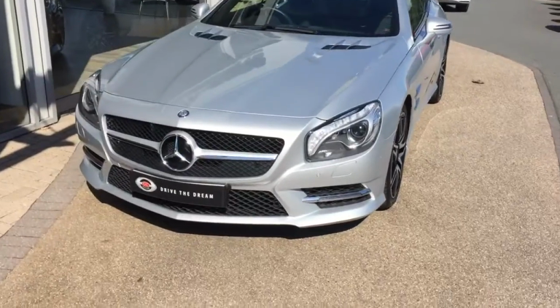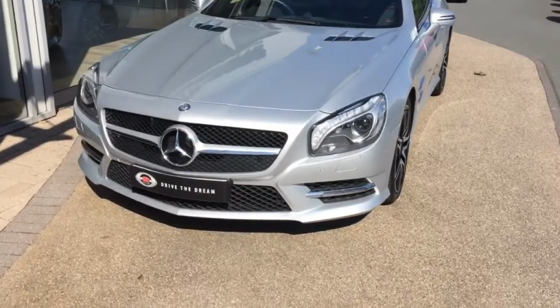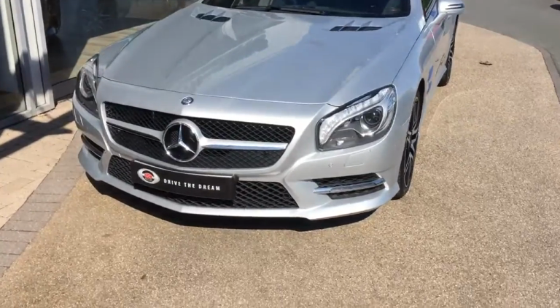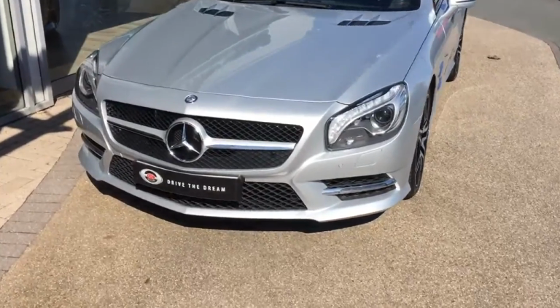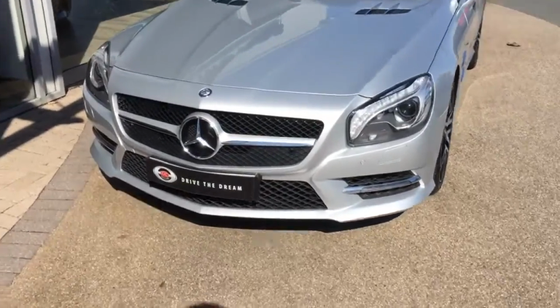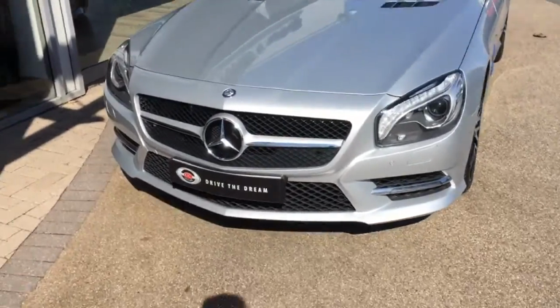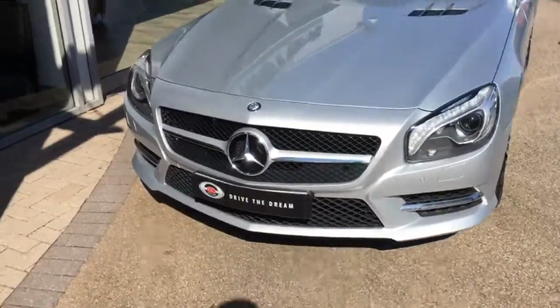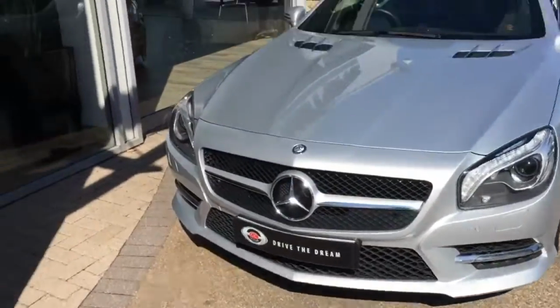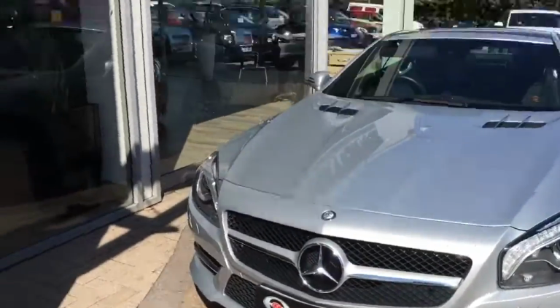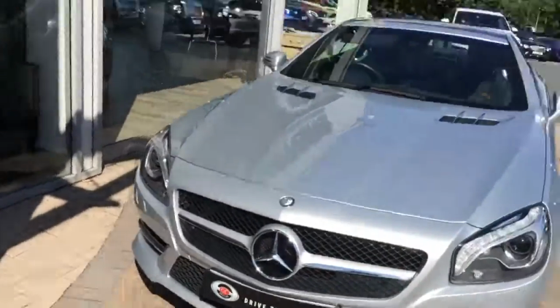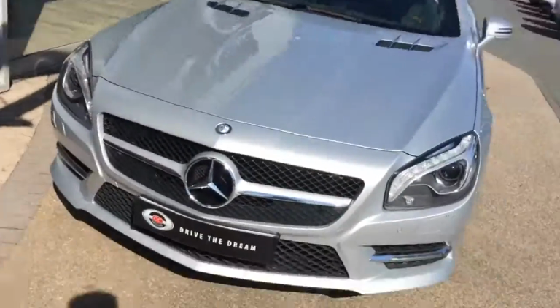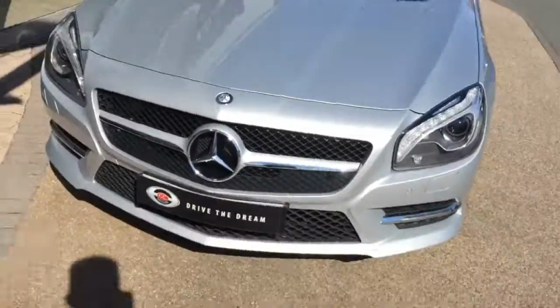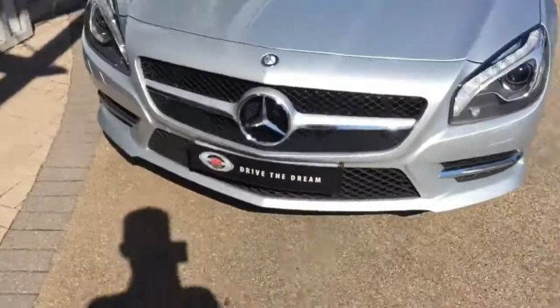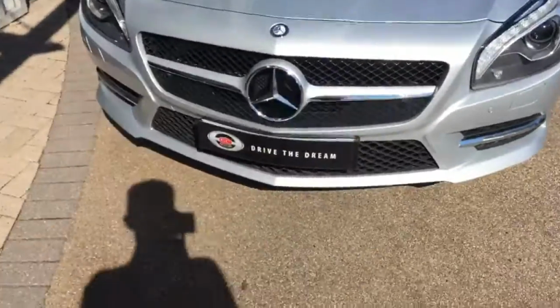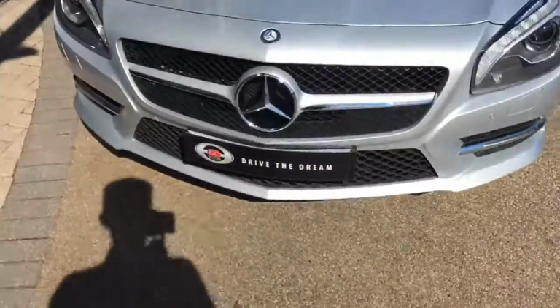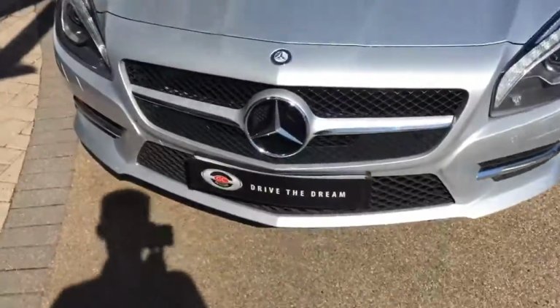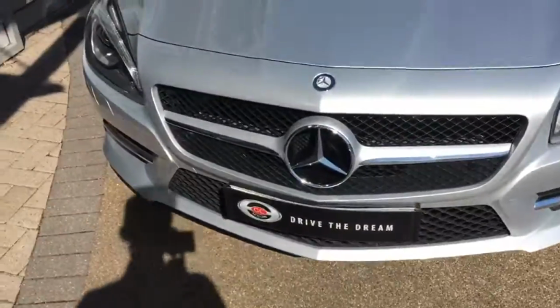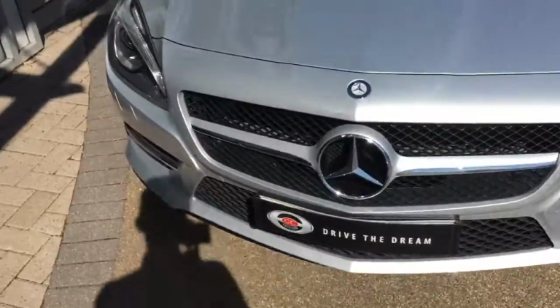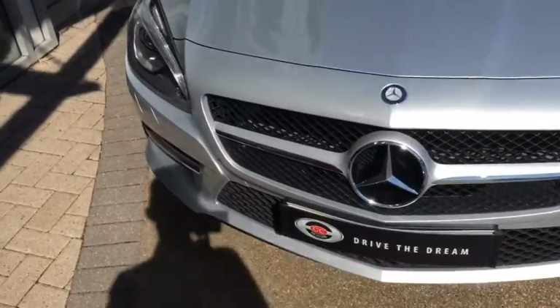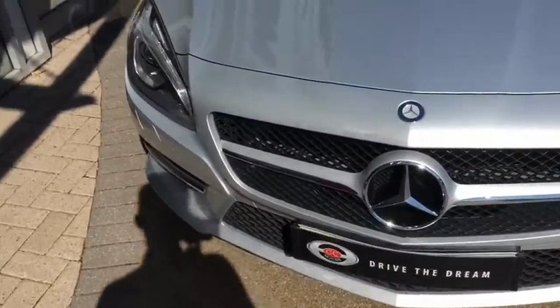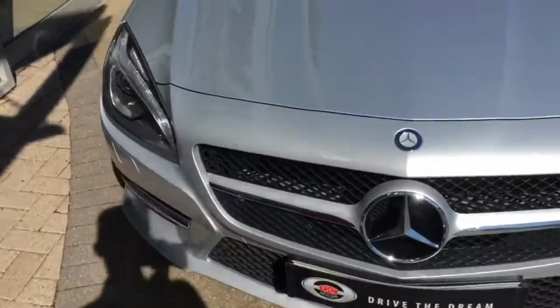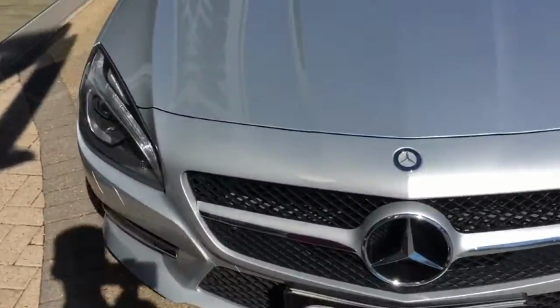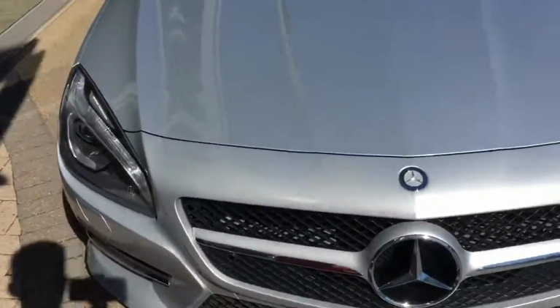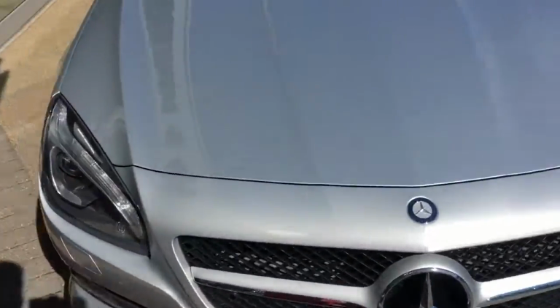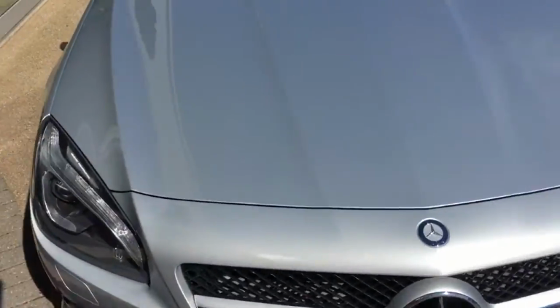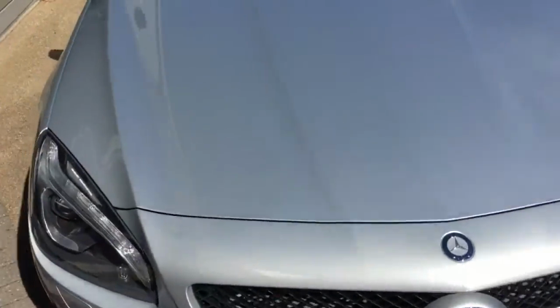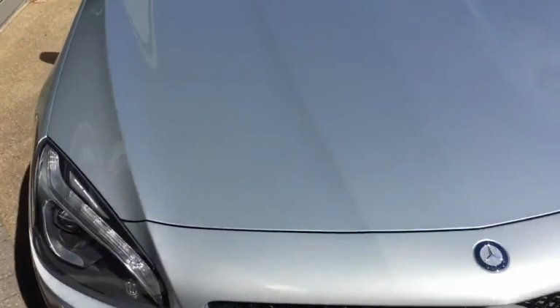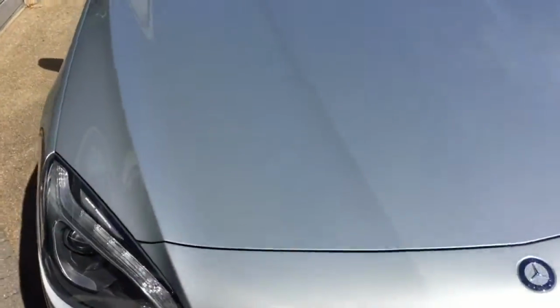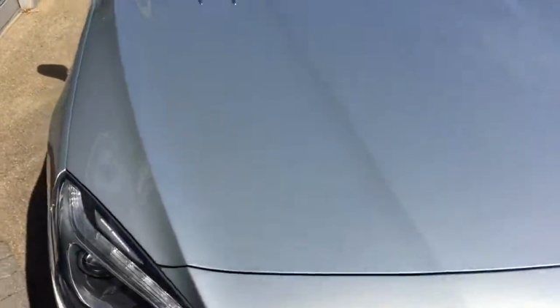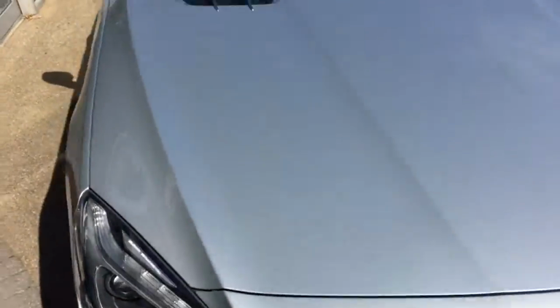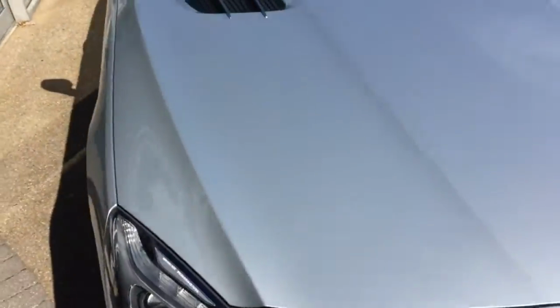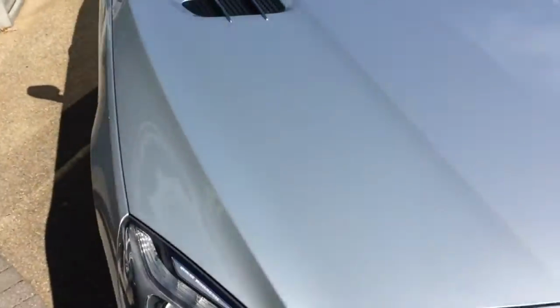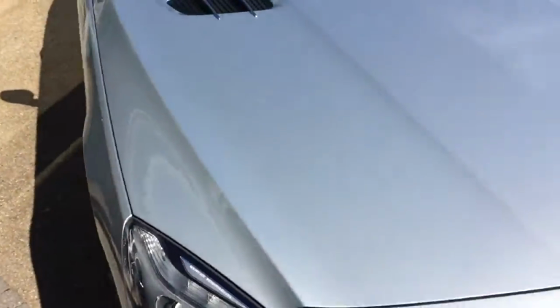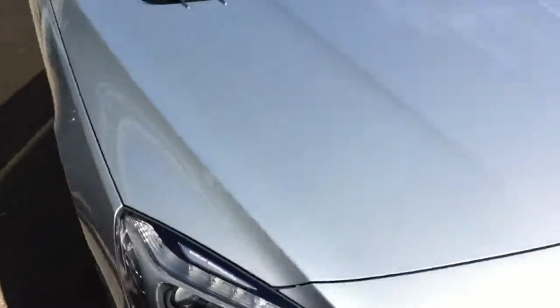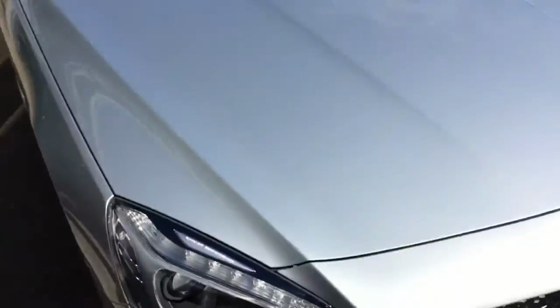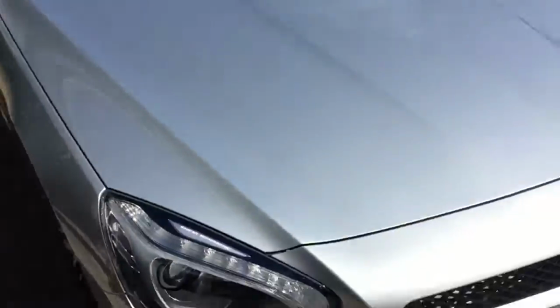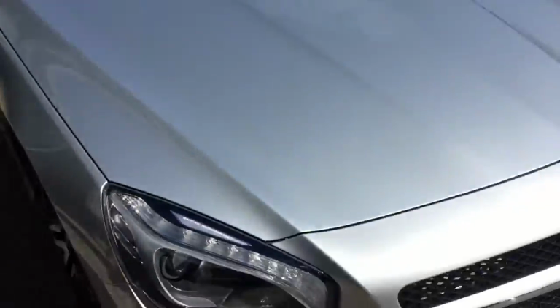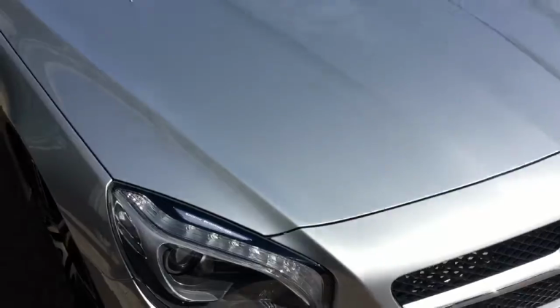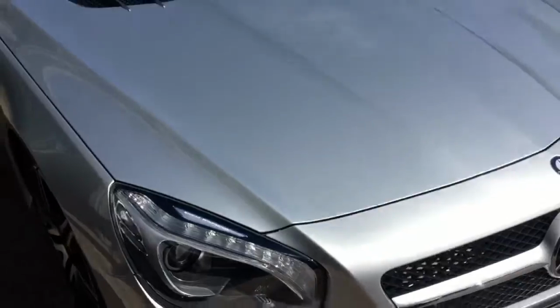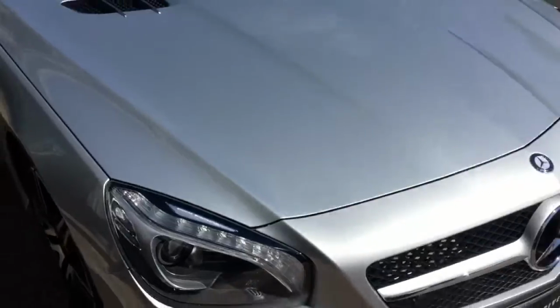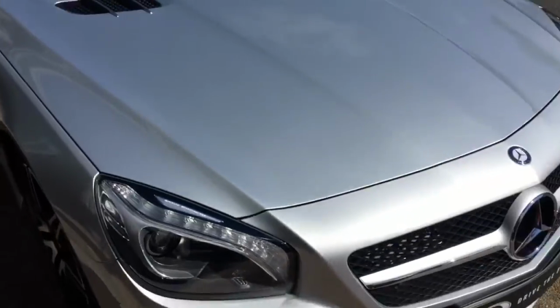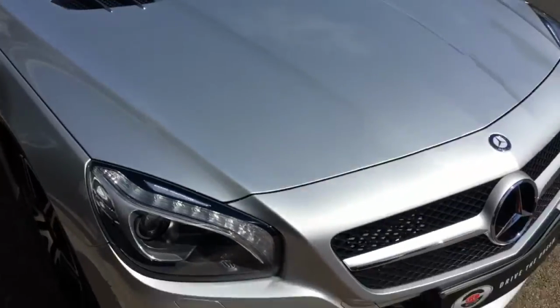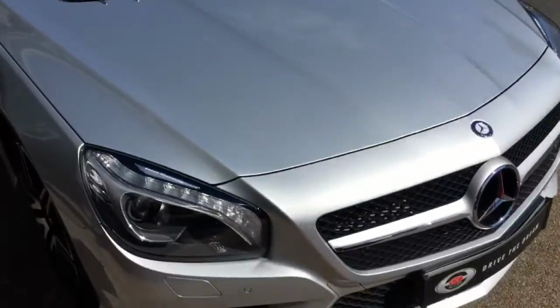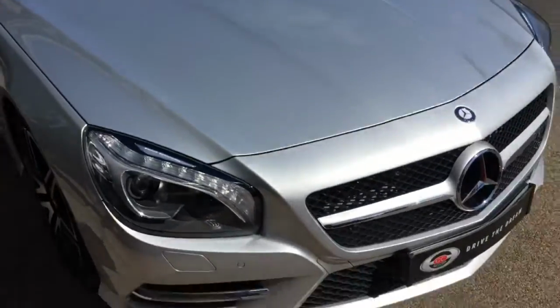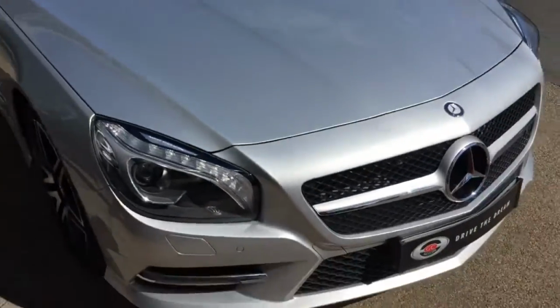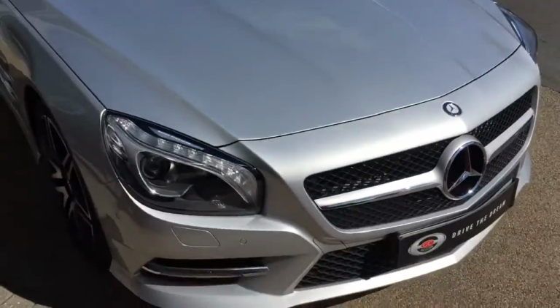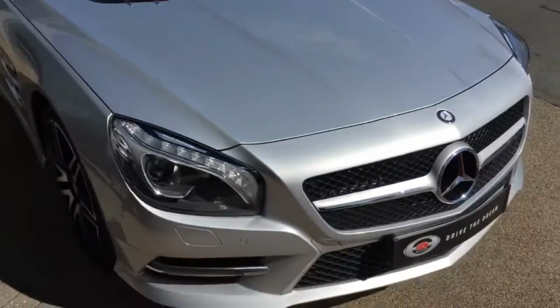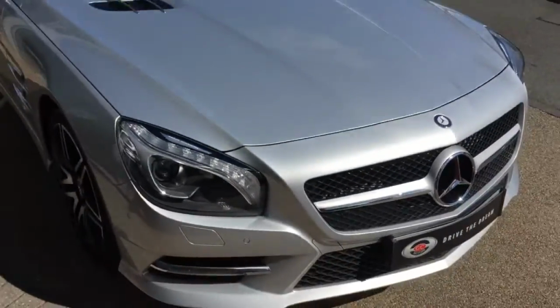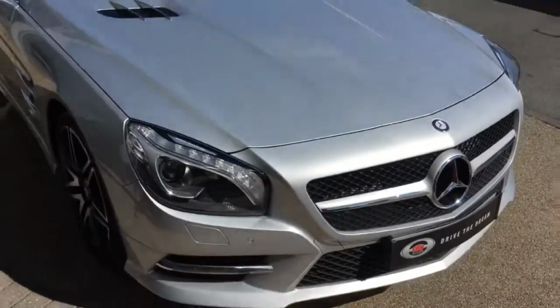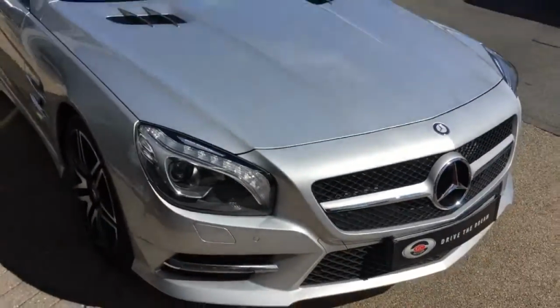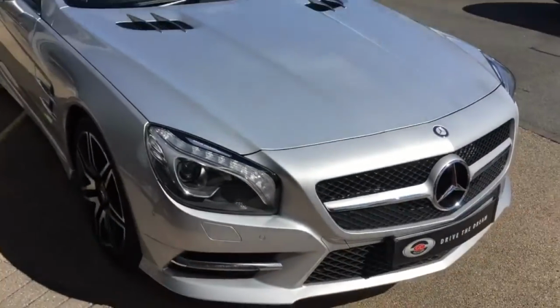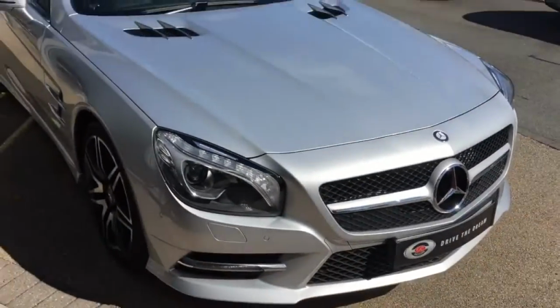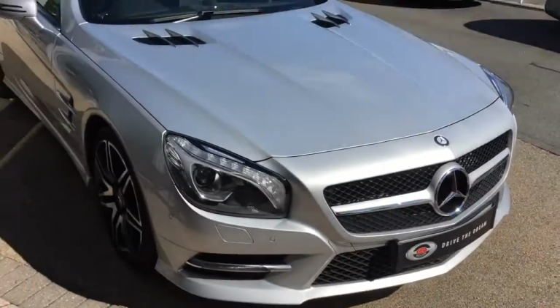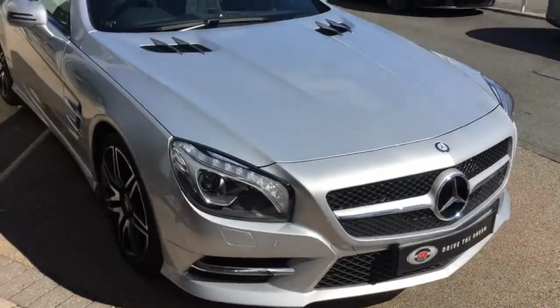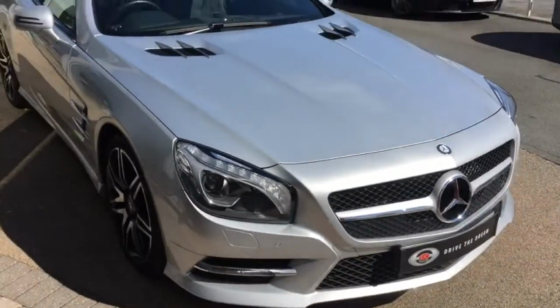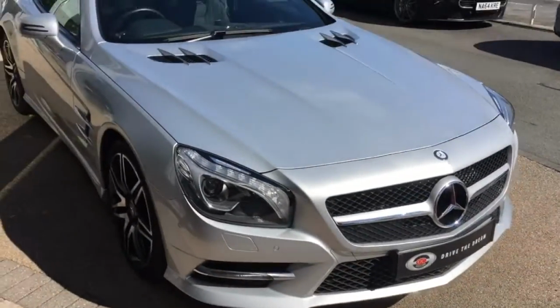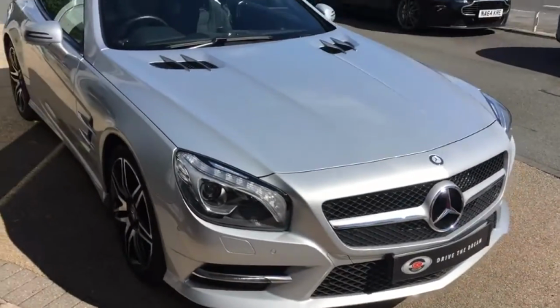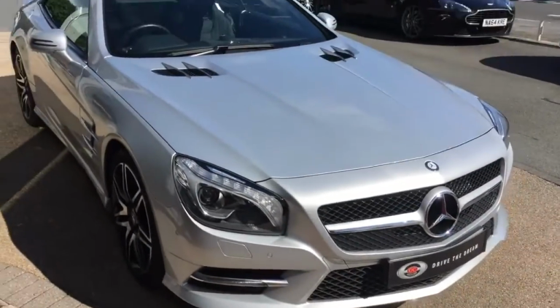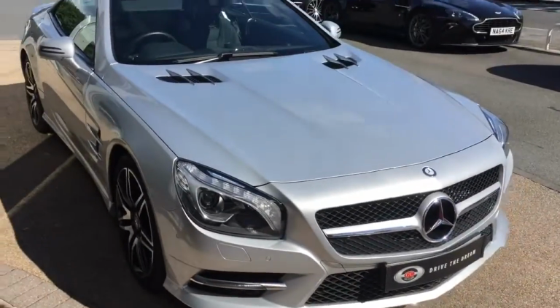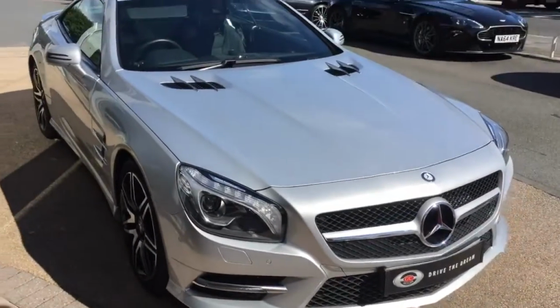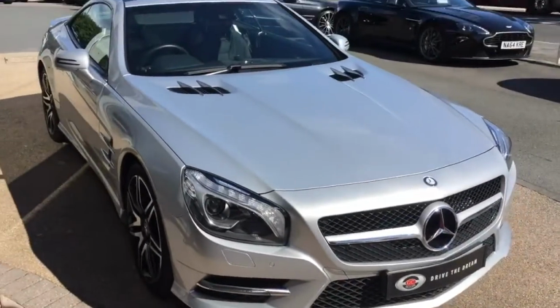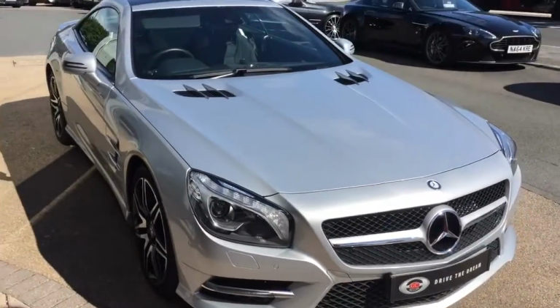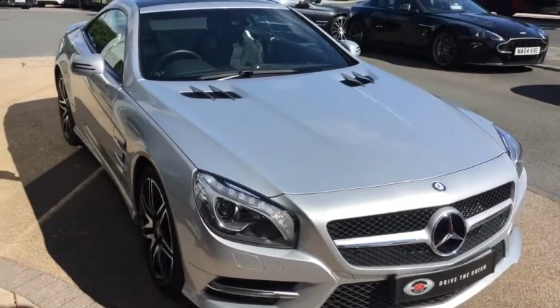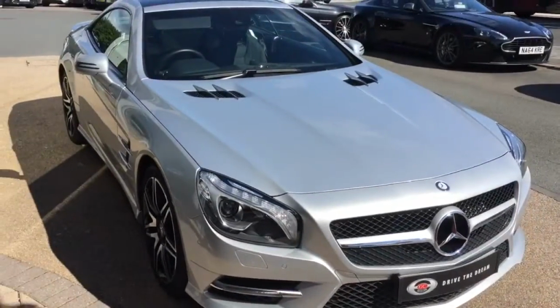Hi there, thank you for your enquiry here at GC Motors and Mercedes SL 400. I'm just going to give you a quick tour around the car.